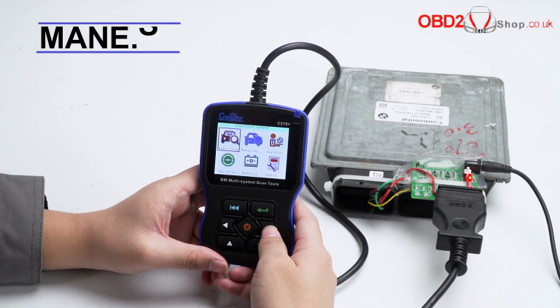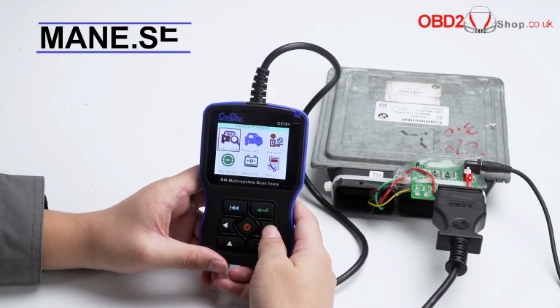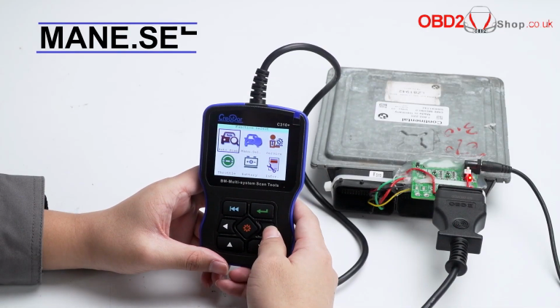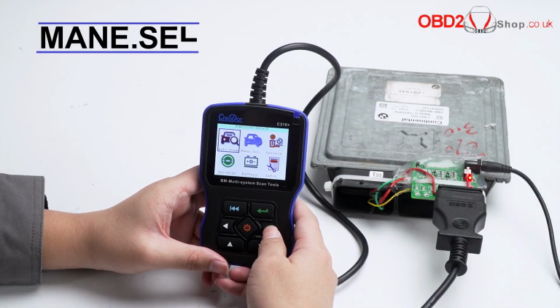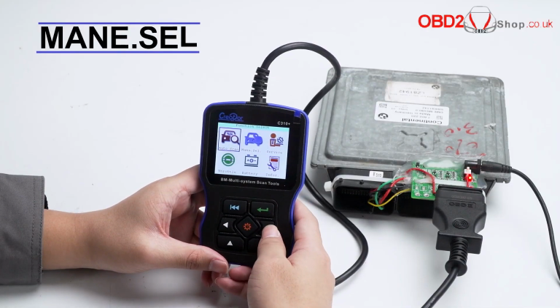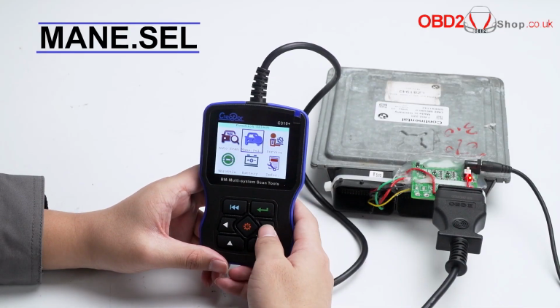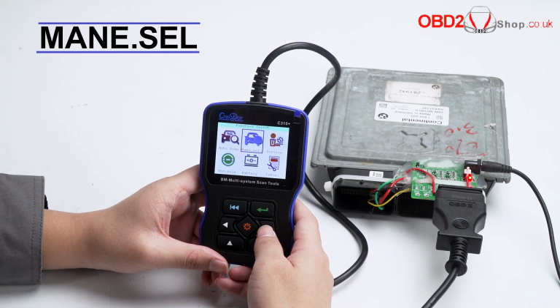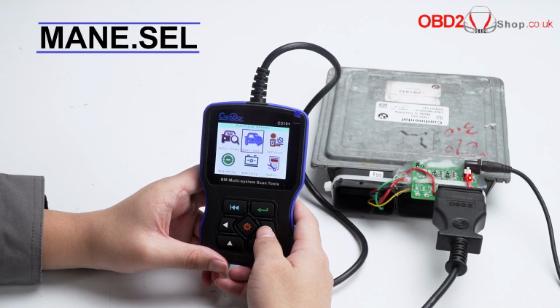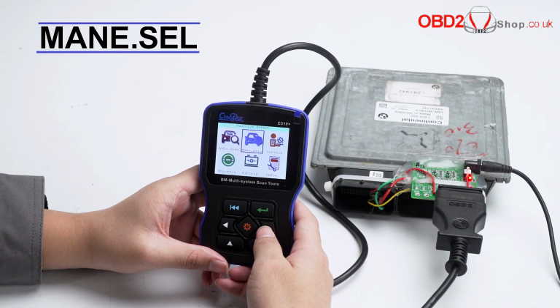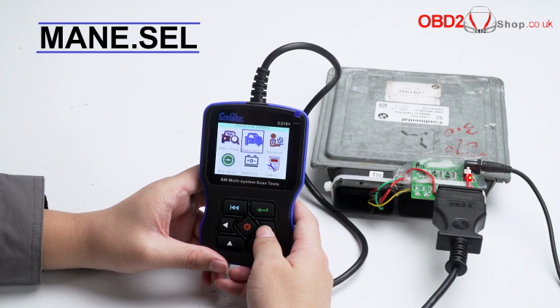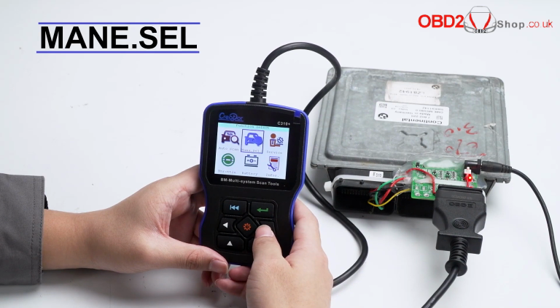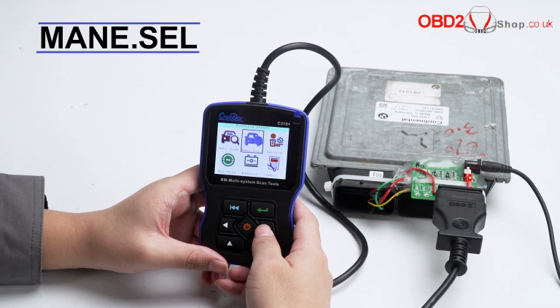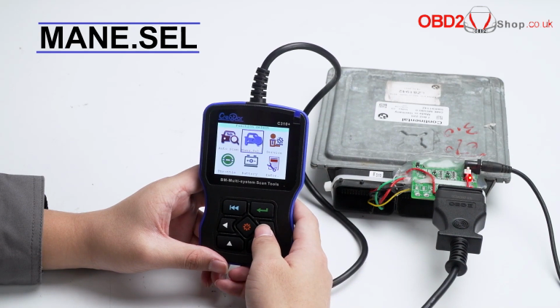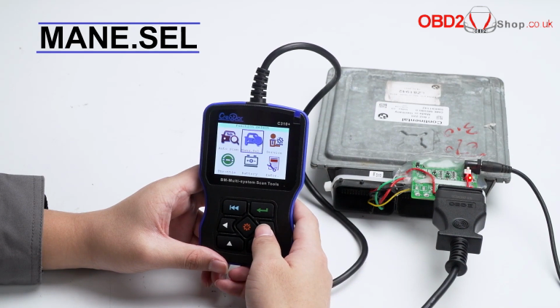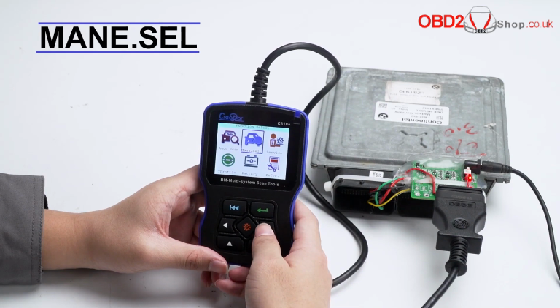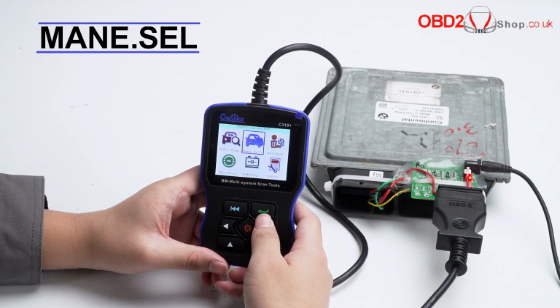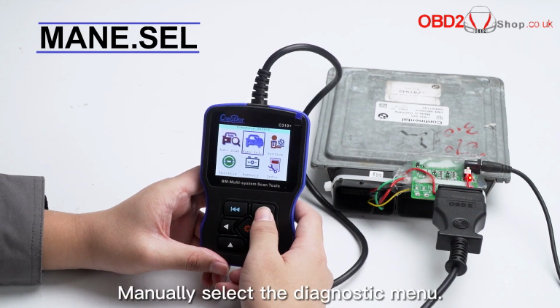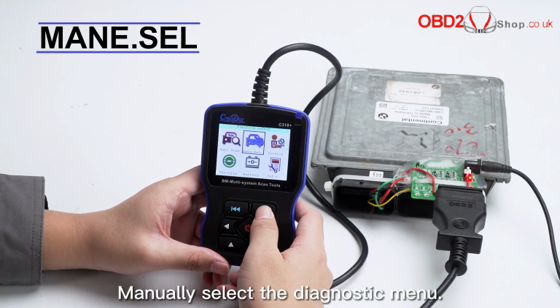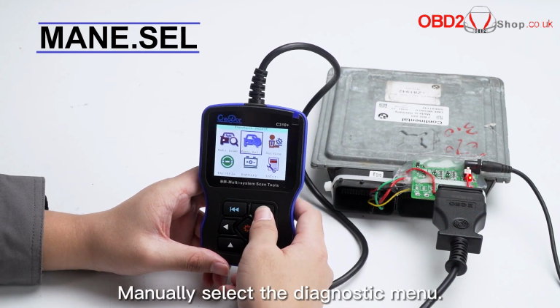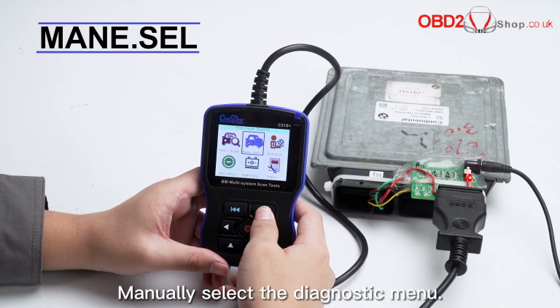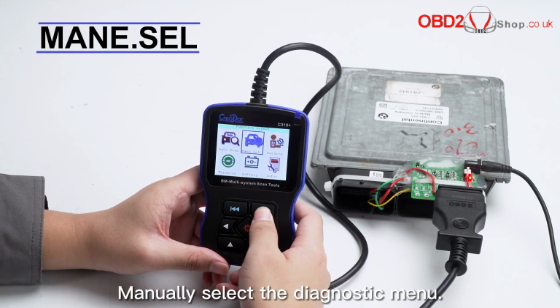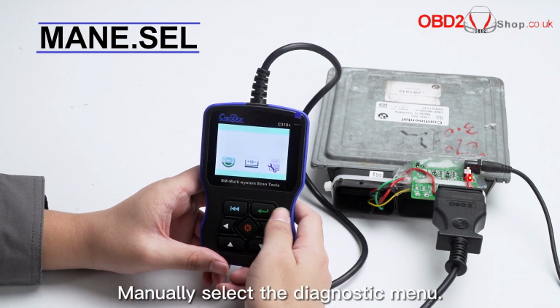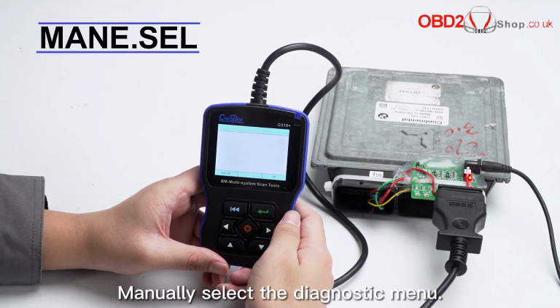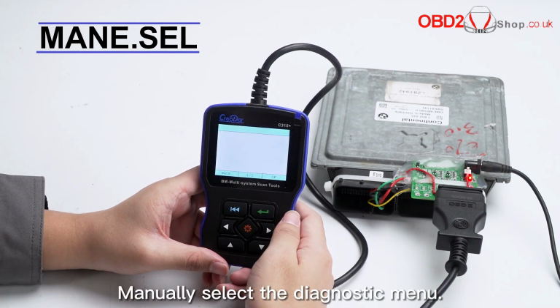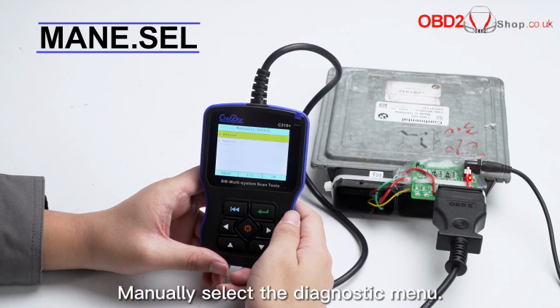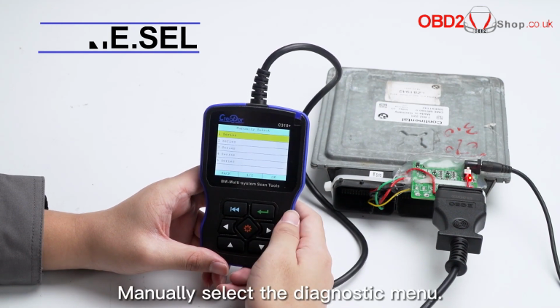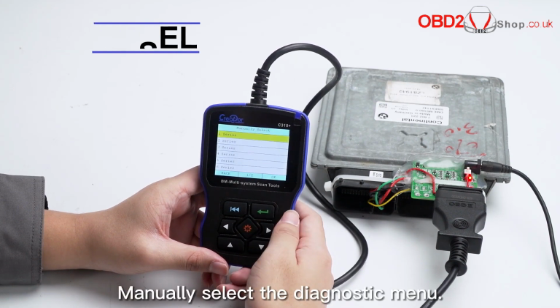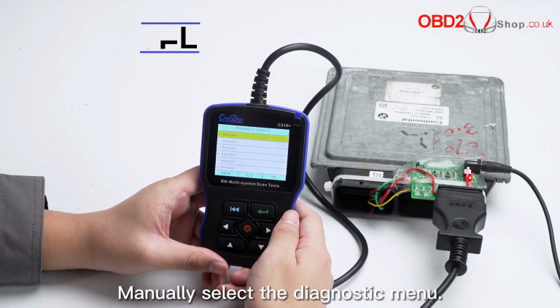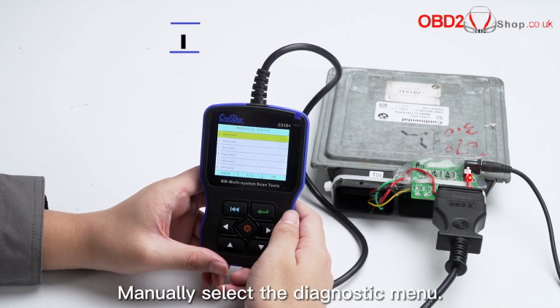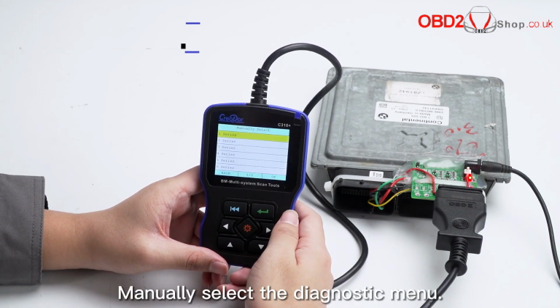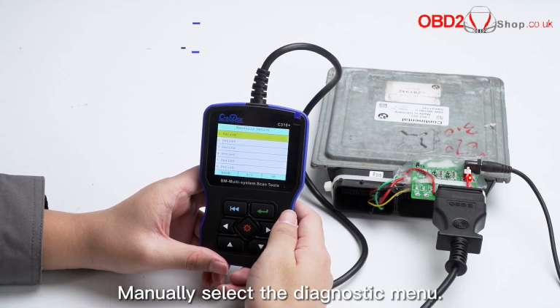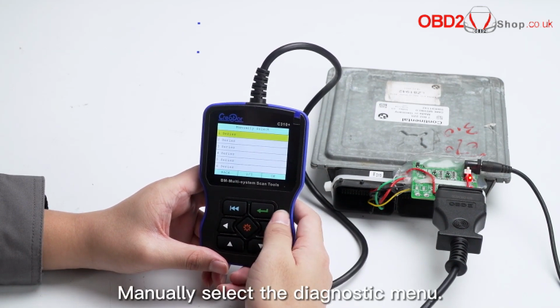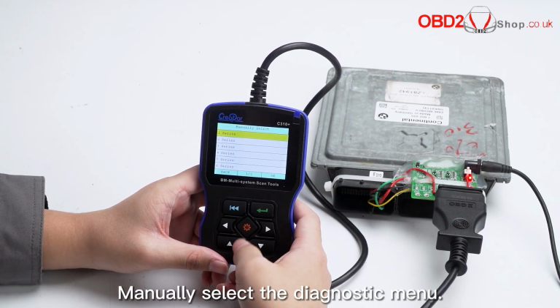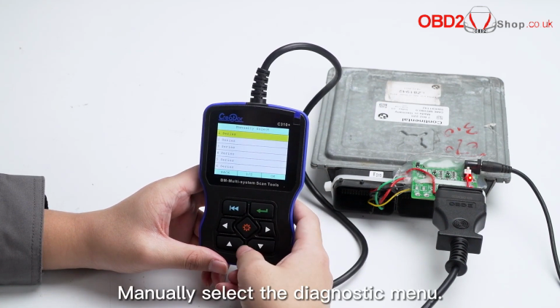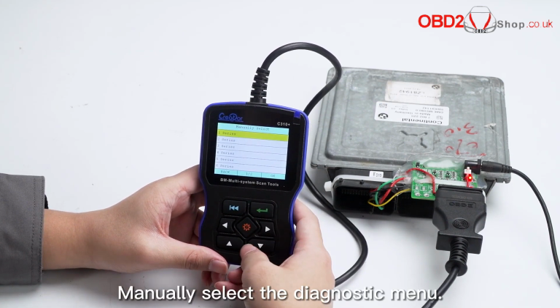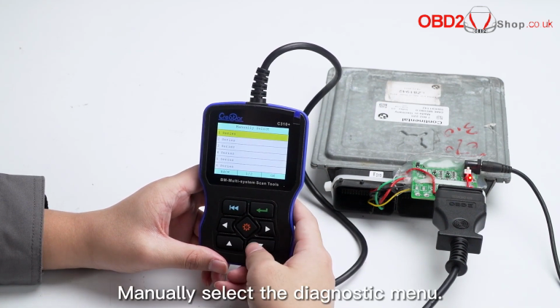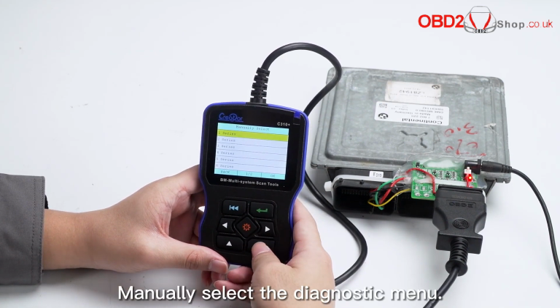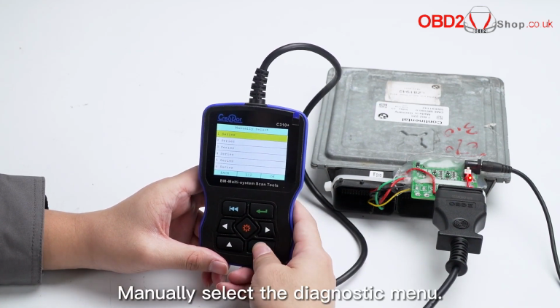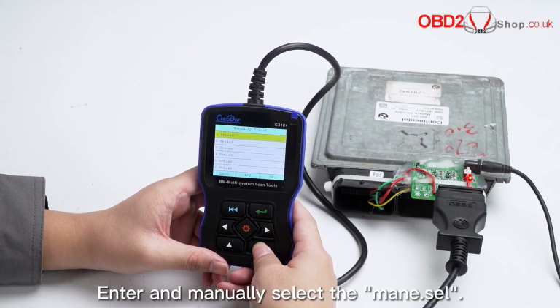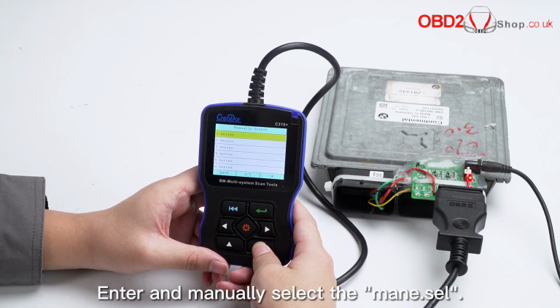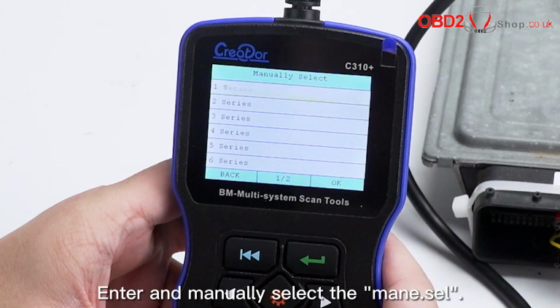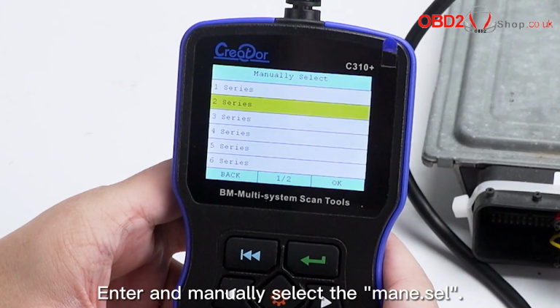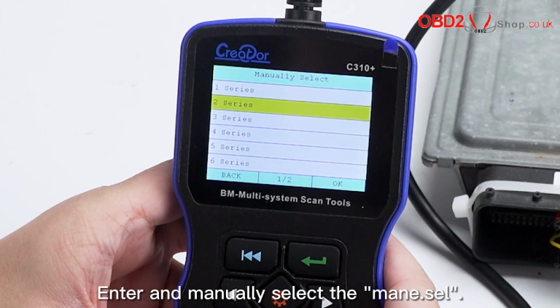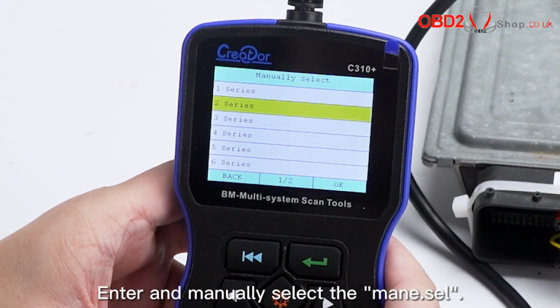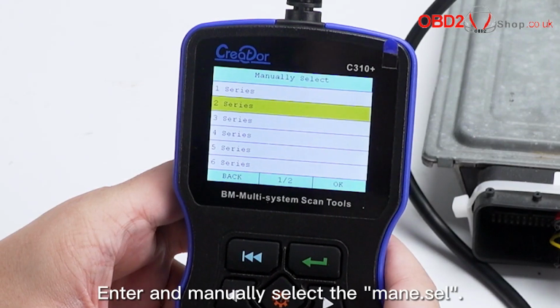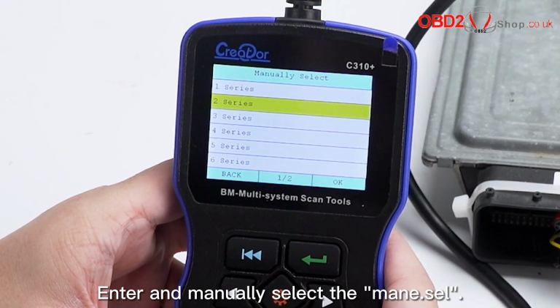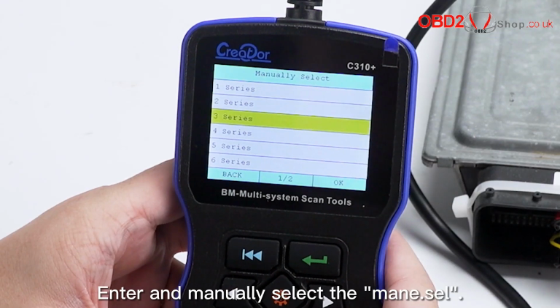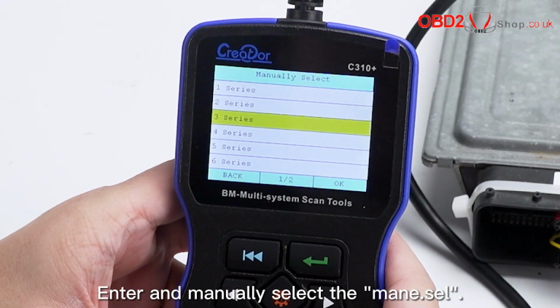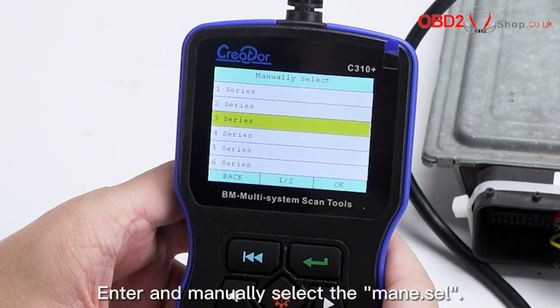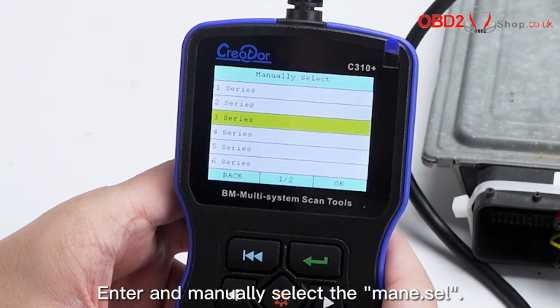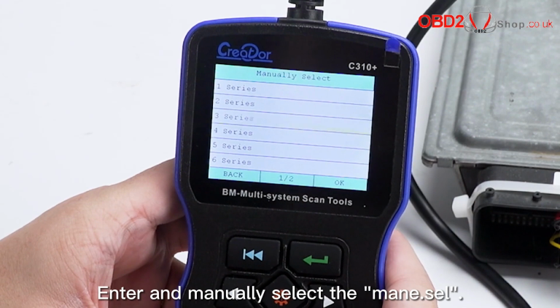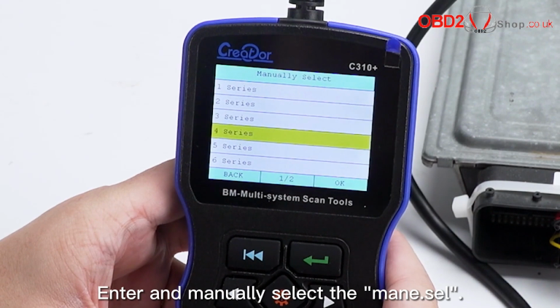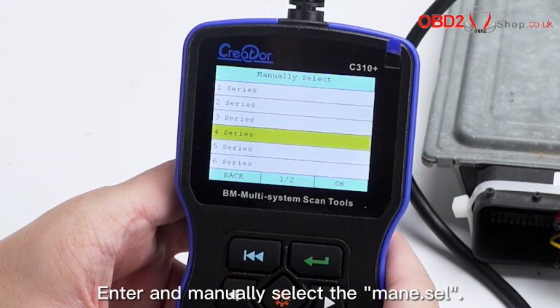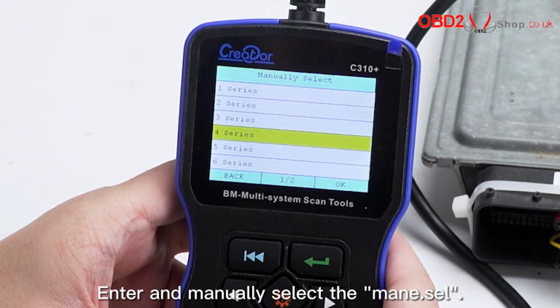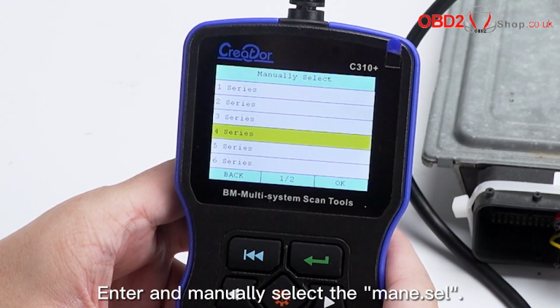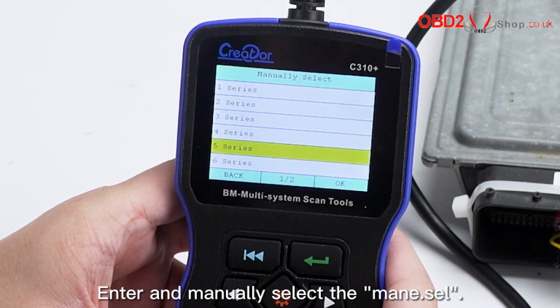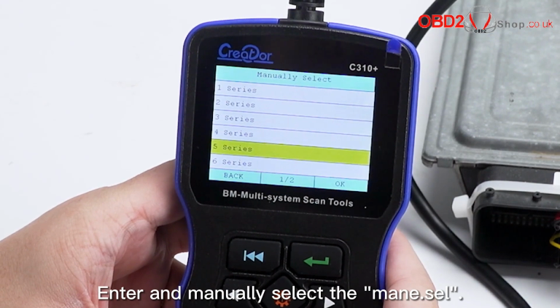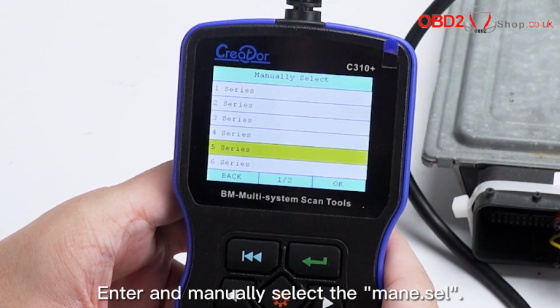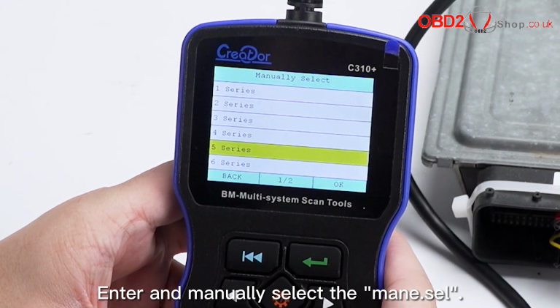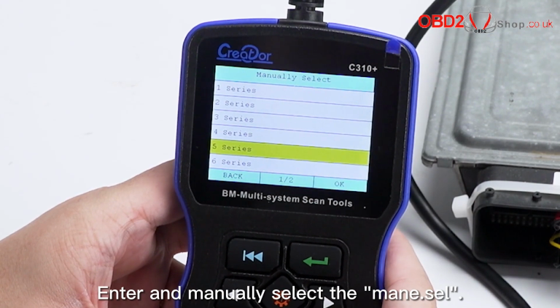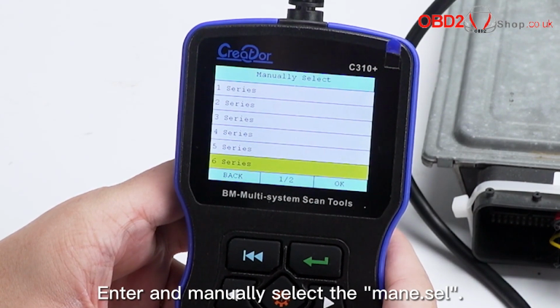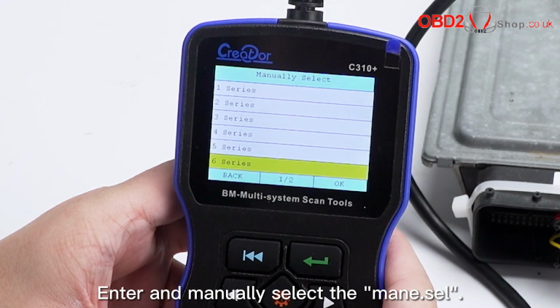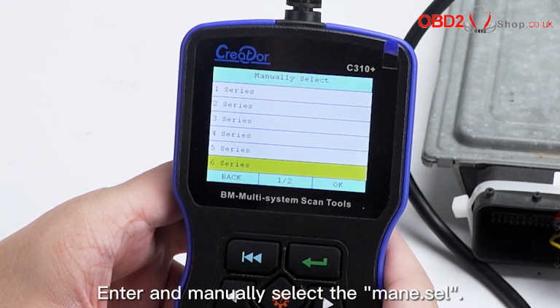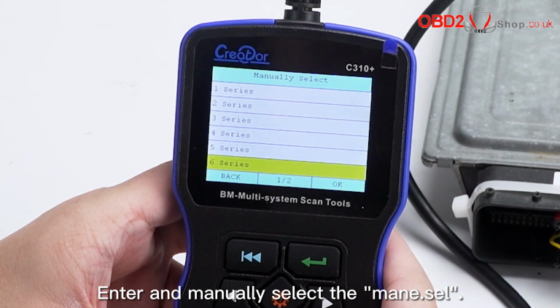Manually select the diagnostic menu. Enter and manually select the main menu cell.